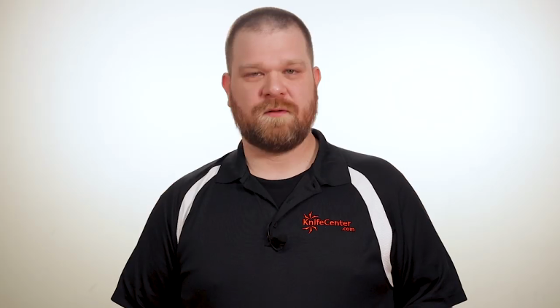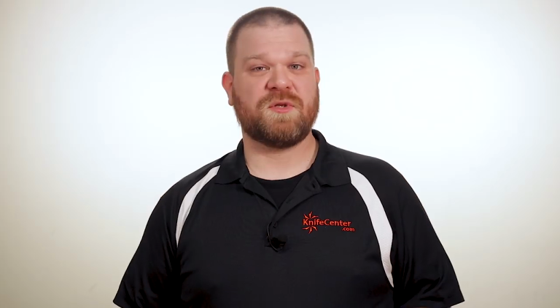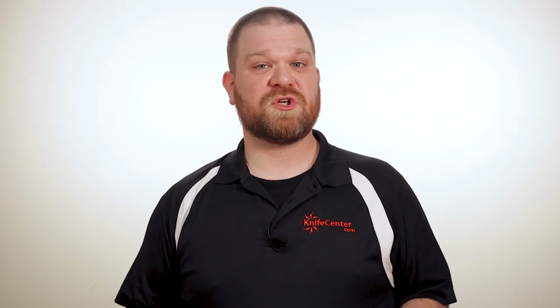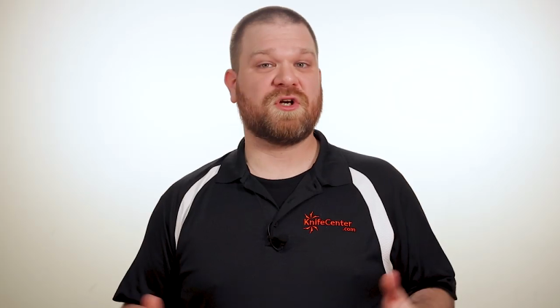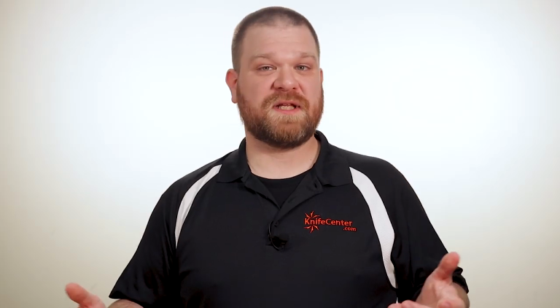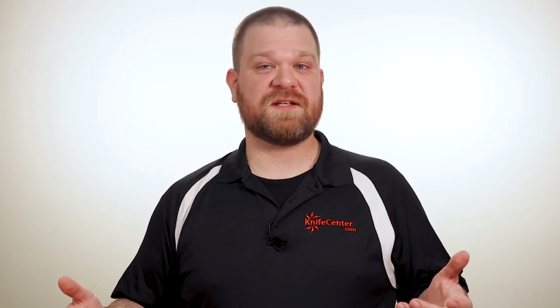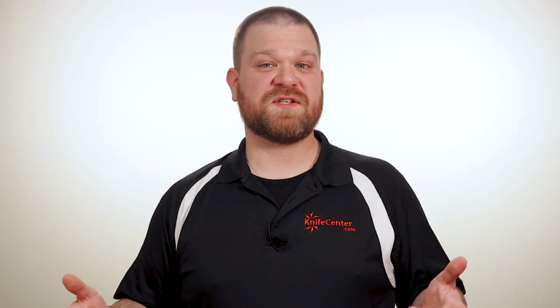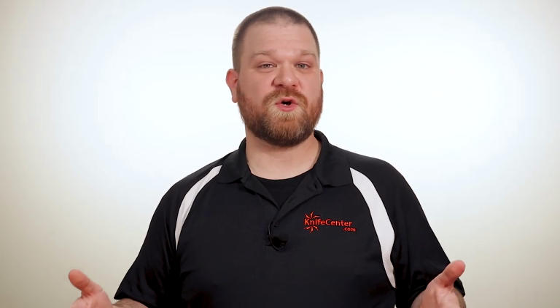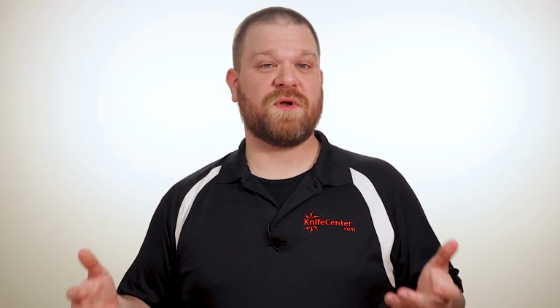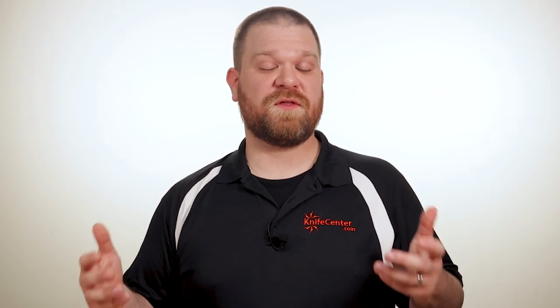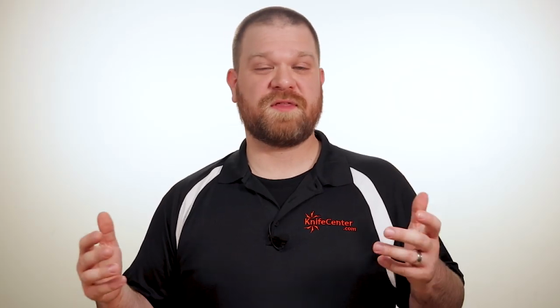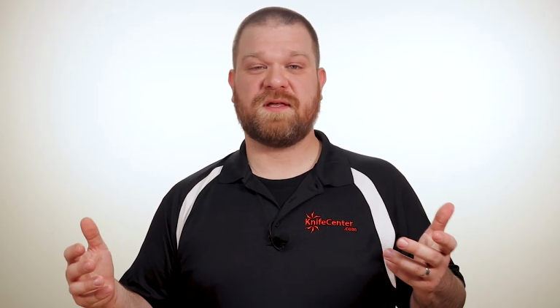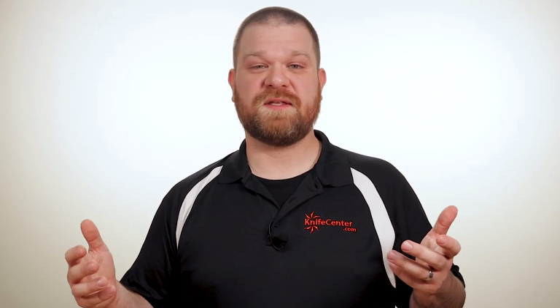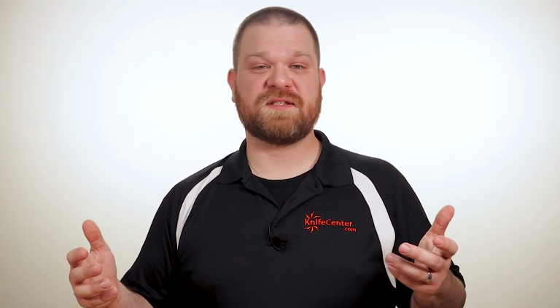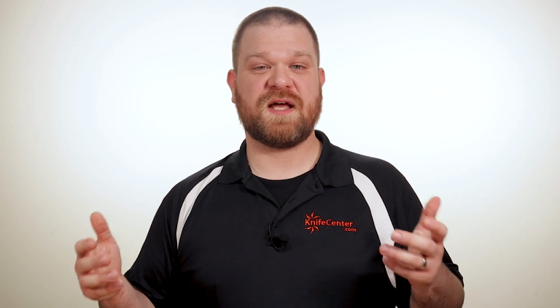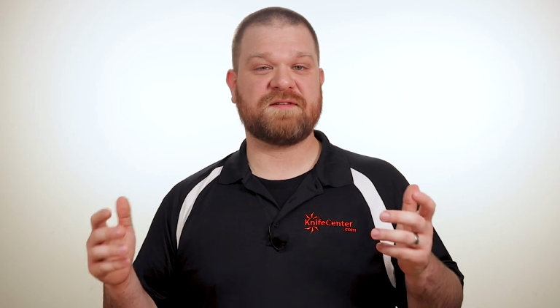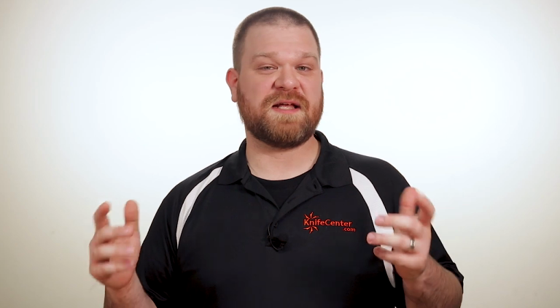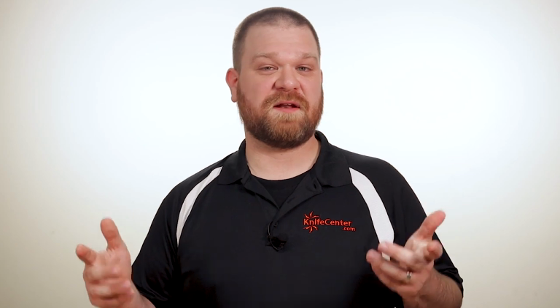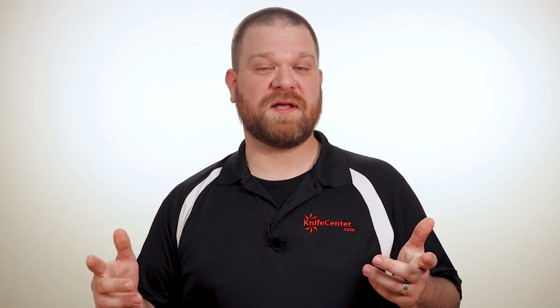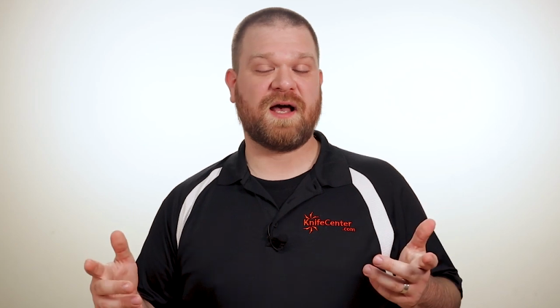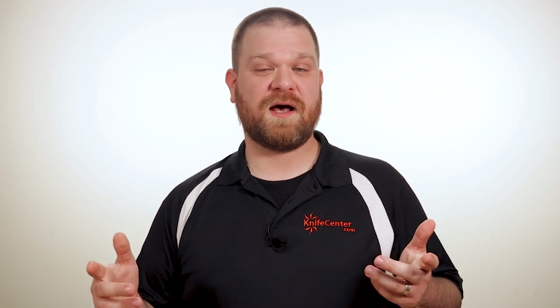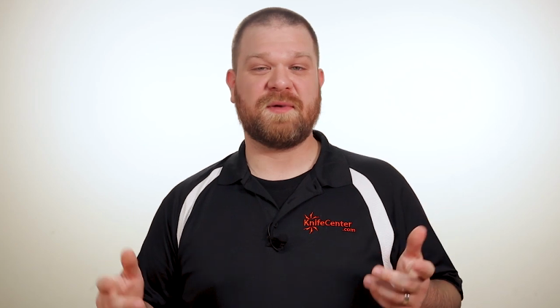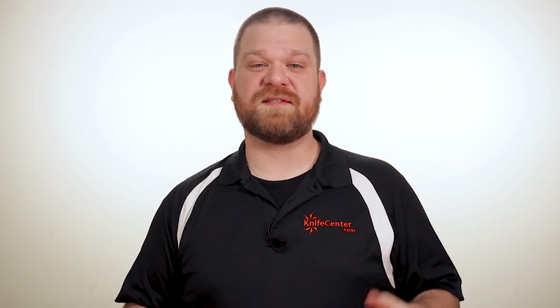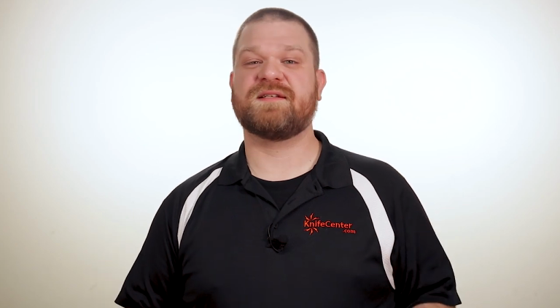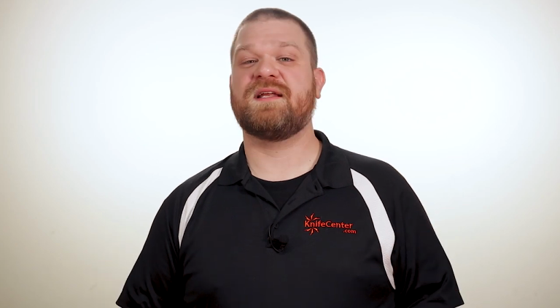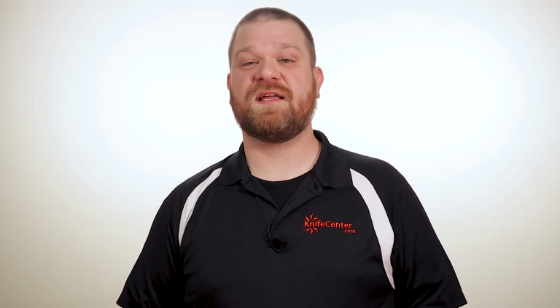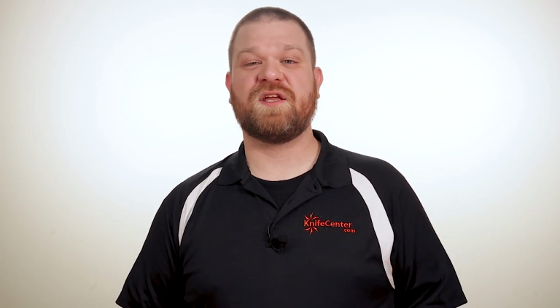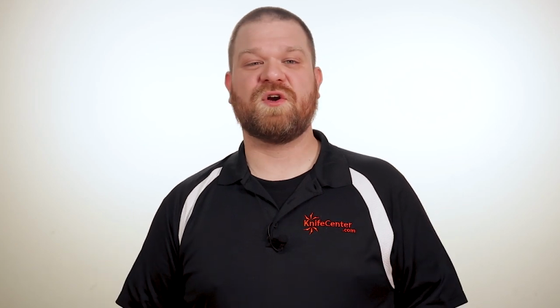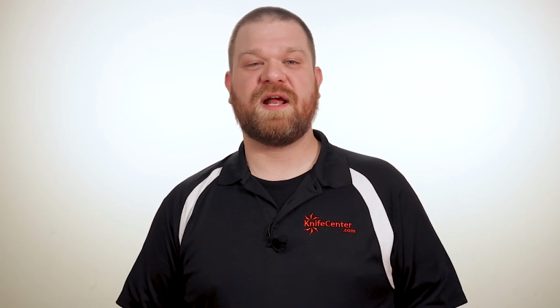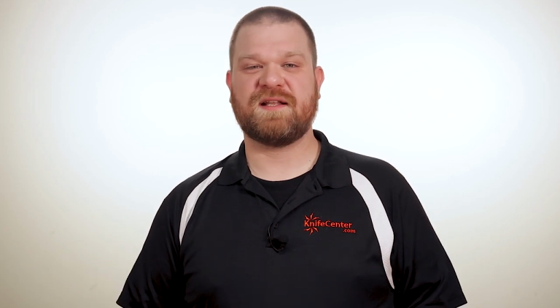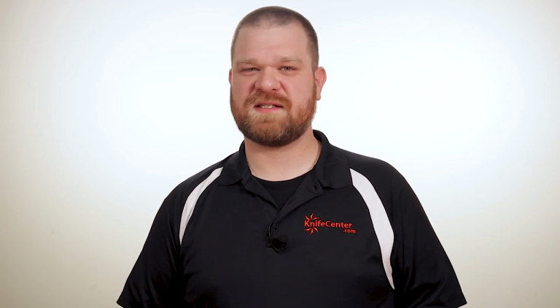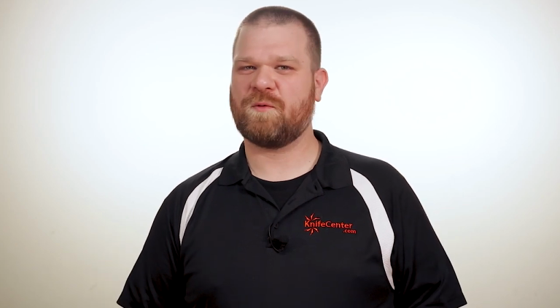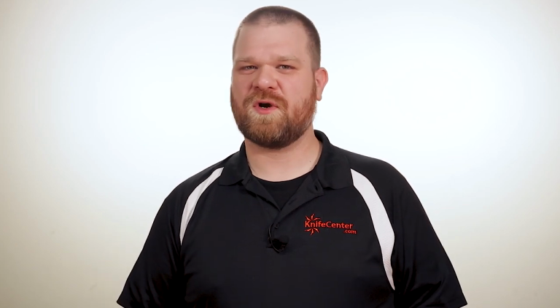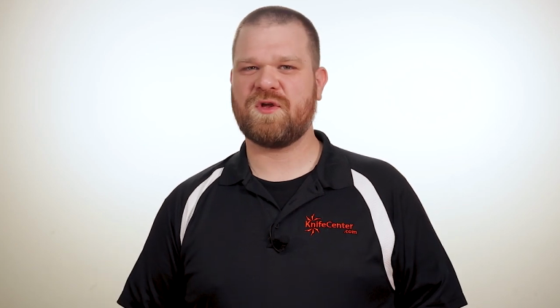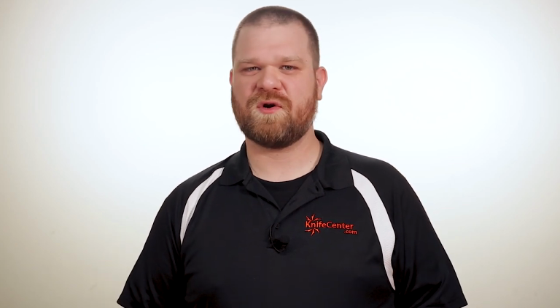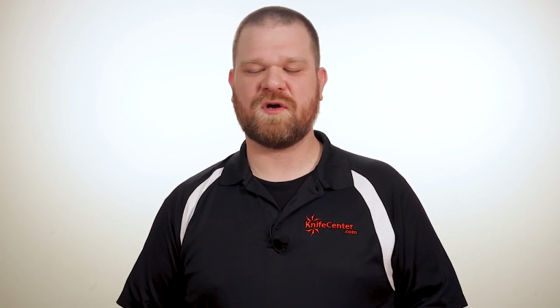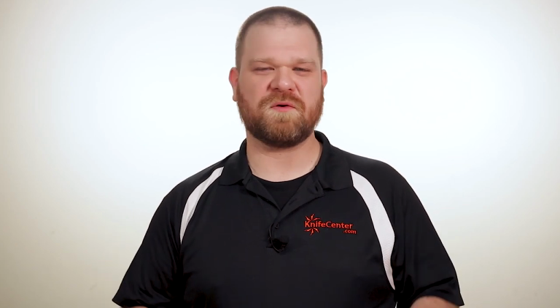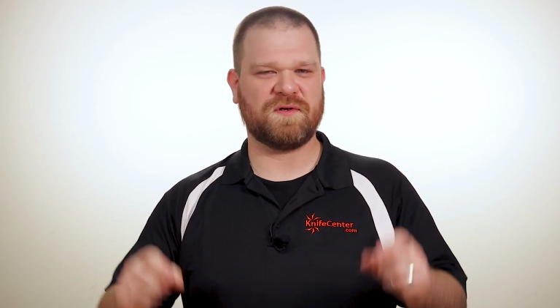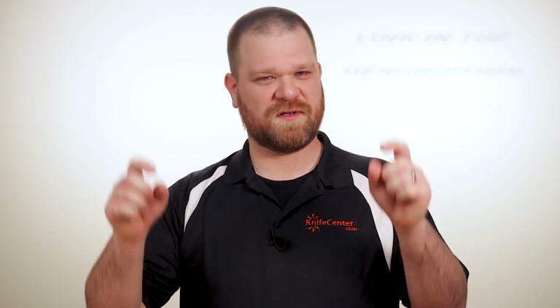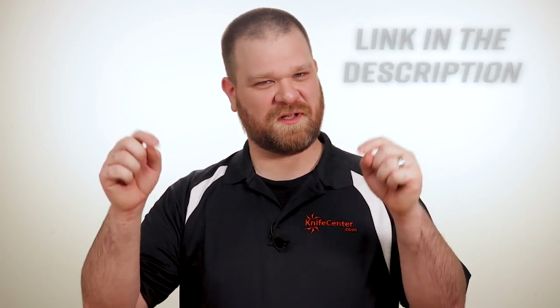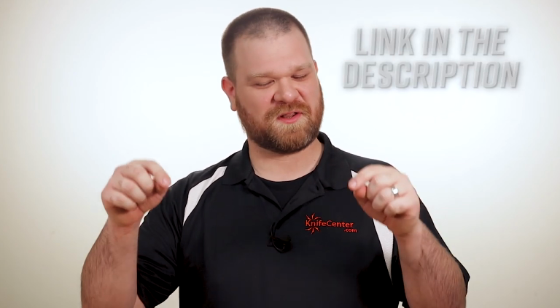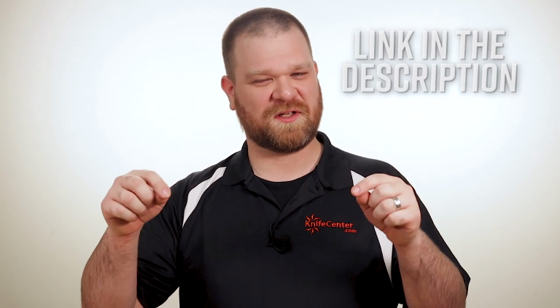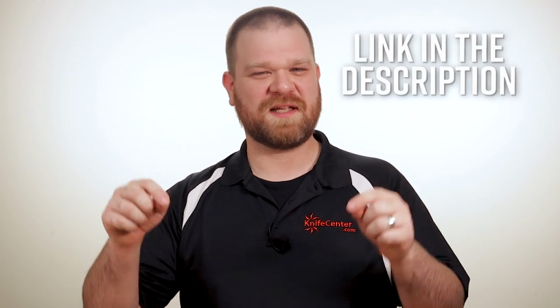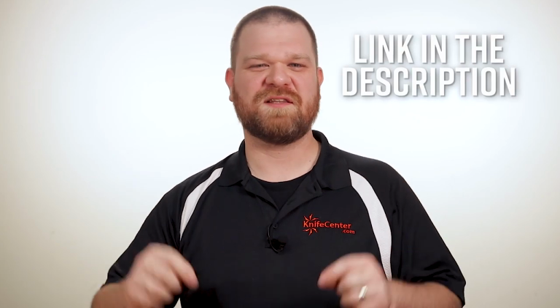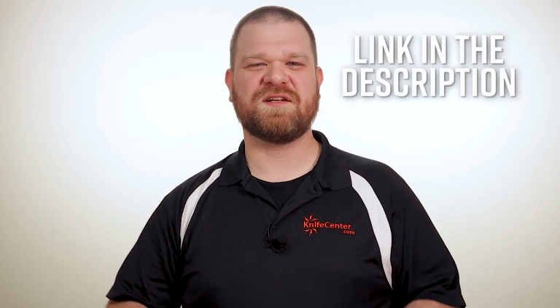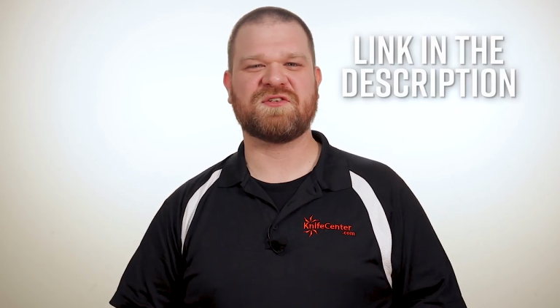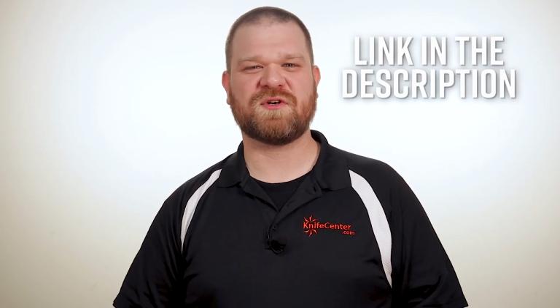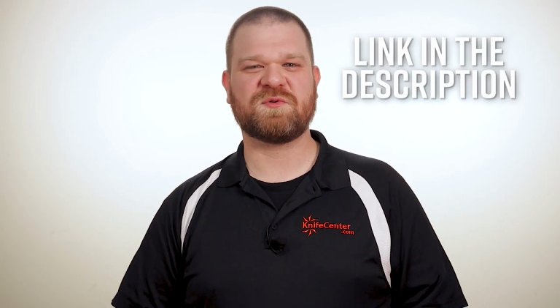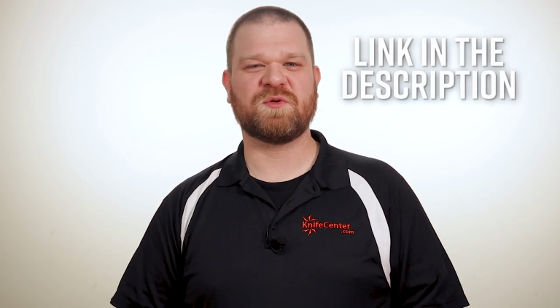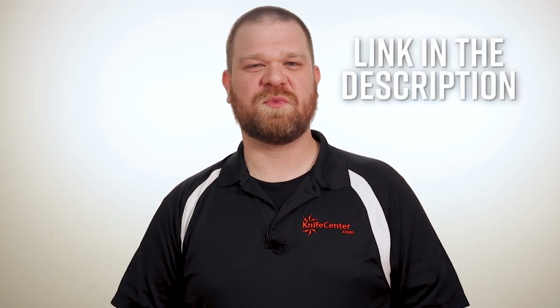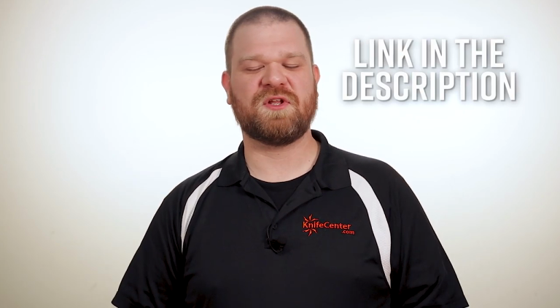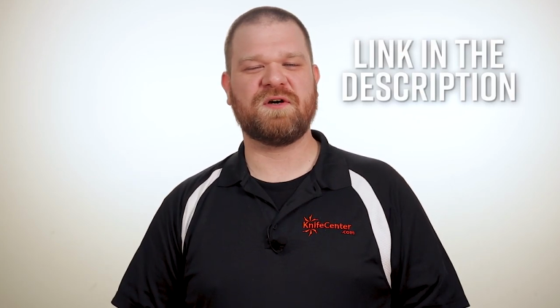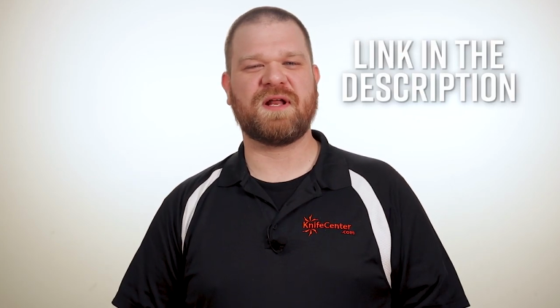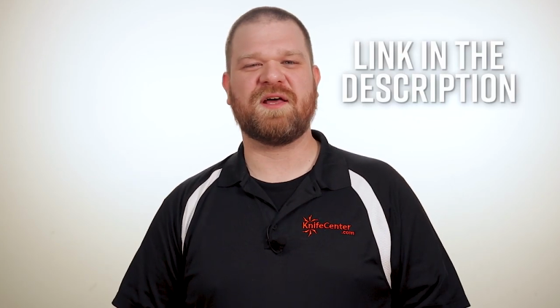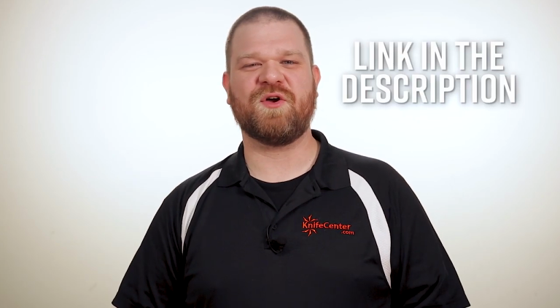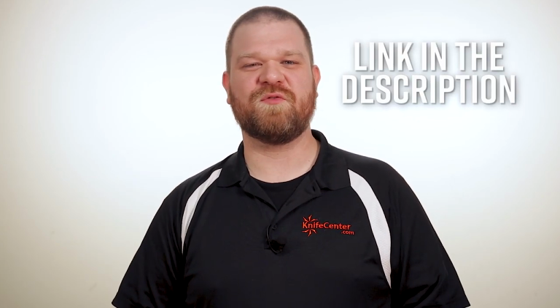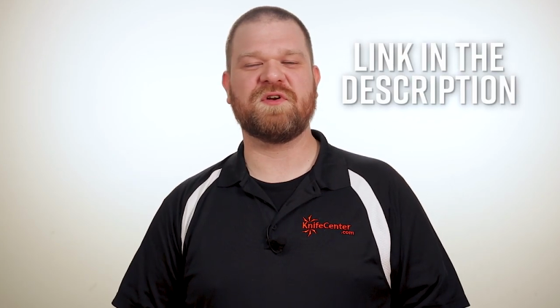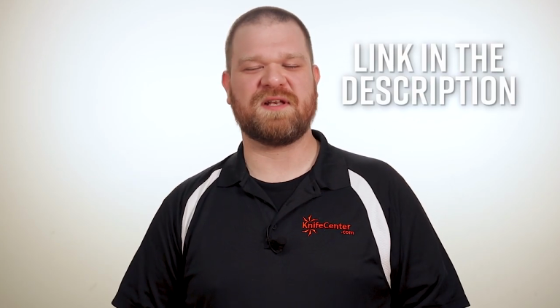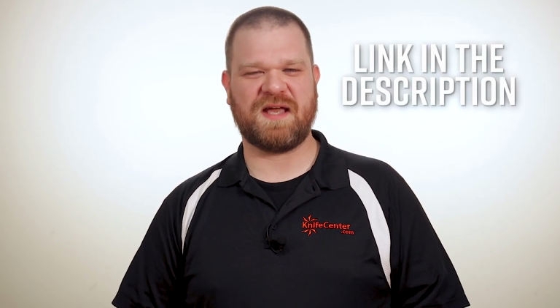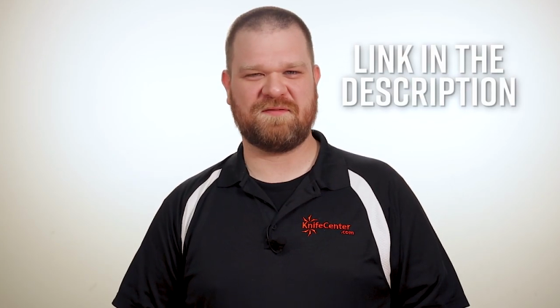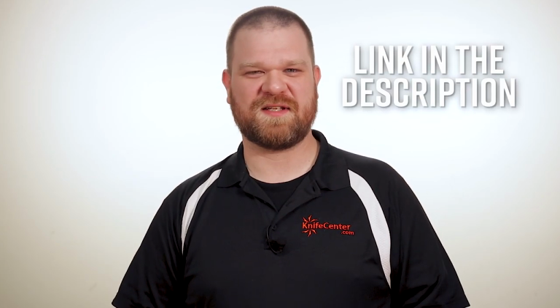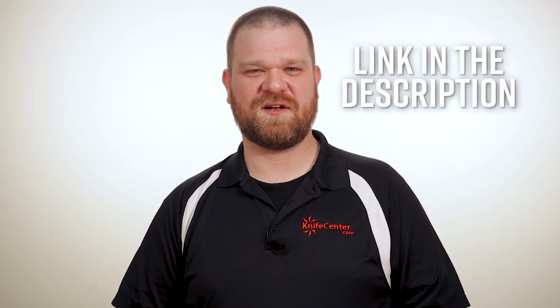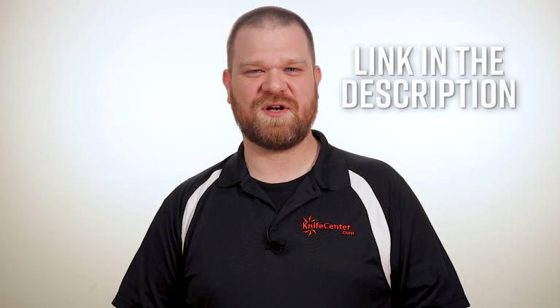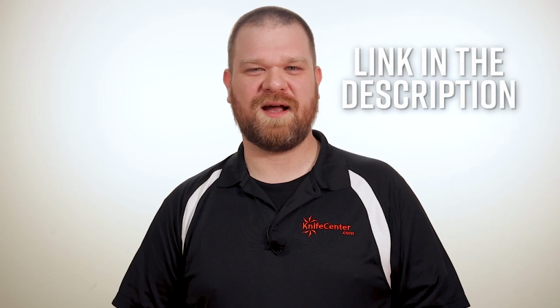Be sure to let us know what you think of these knives down in the comments, and to get your hands on one of your own, click the link in the description below to head over to KnifeCenter.com.